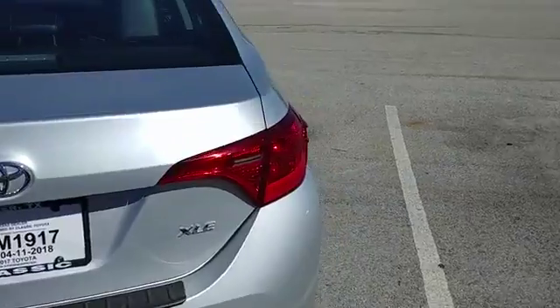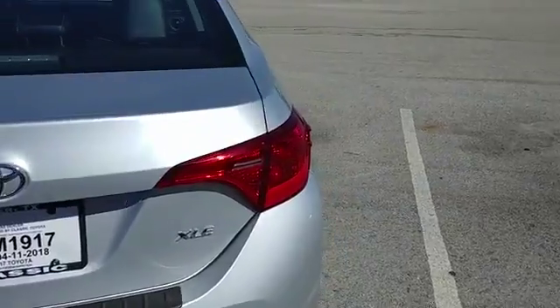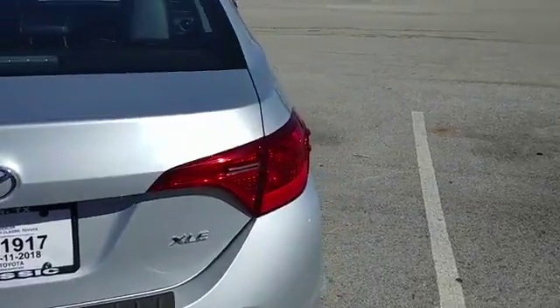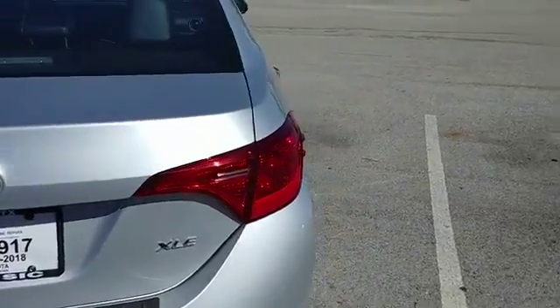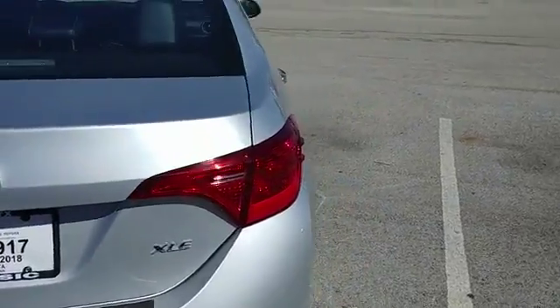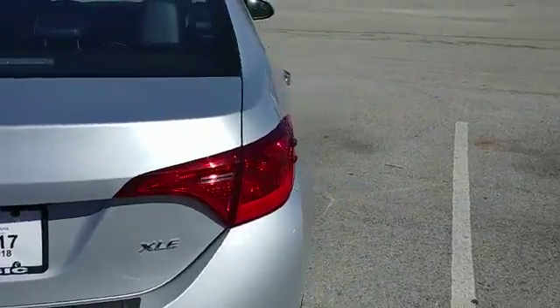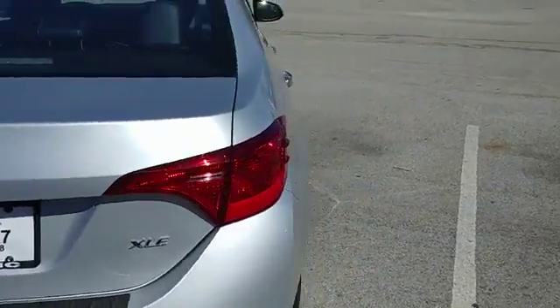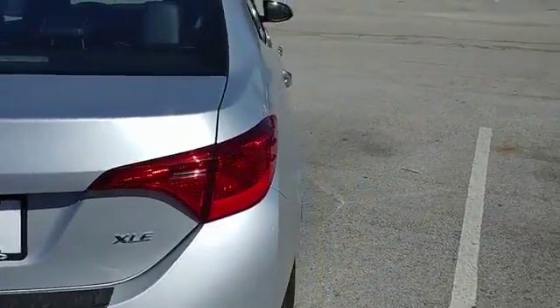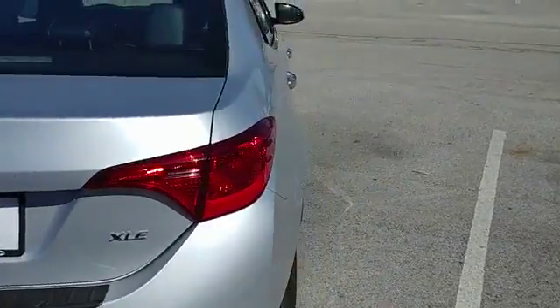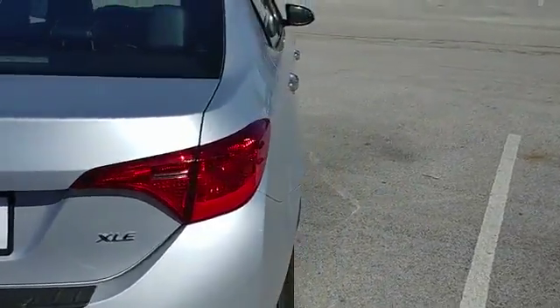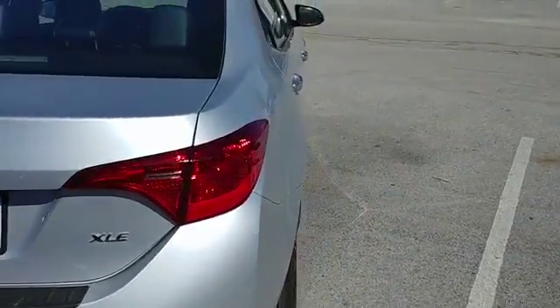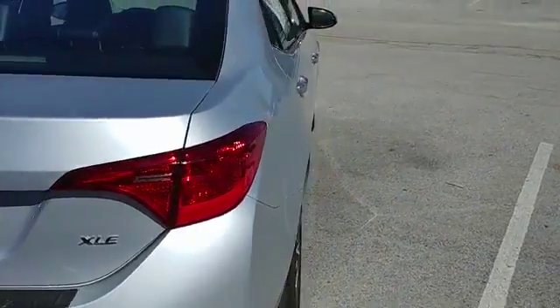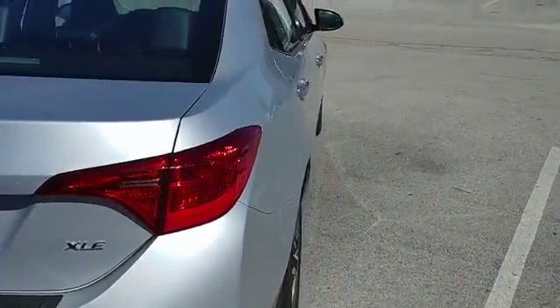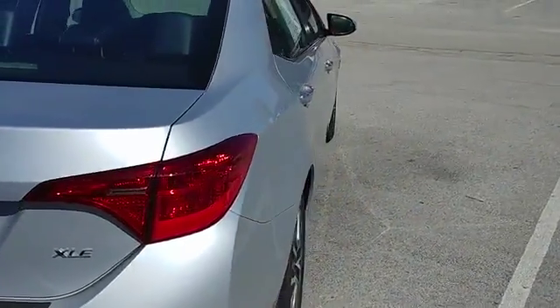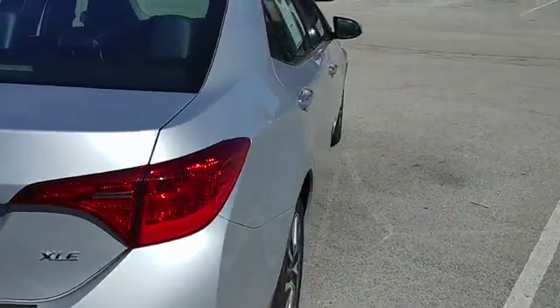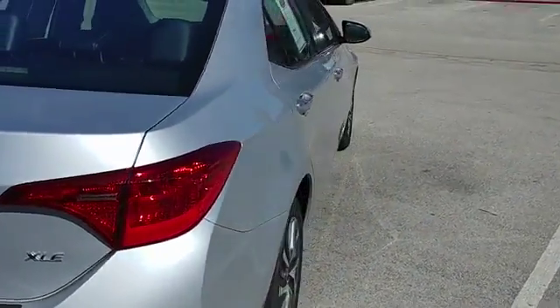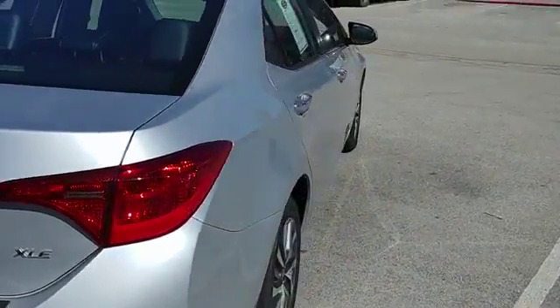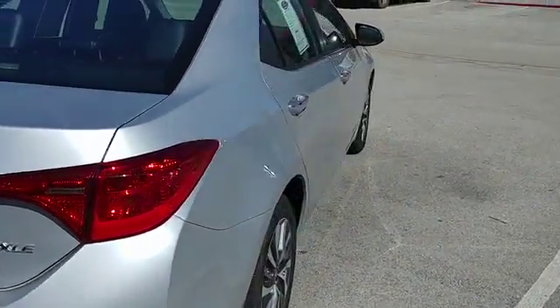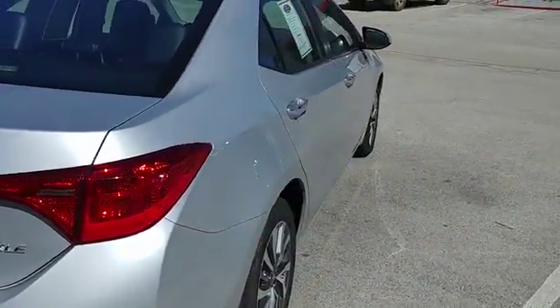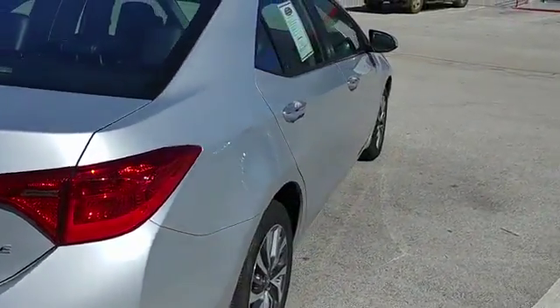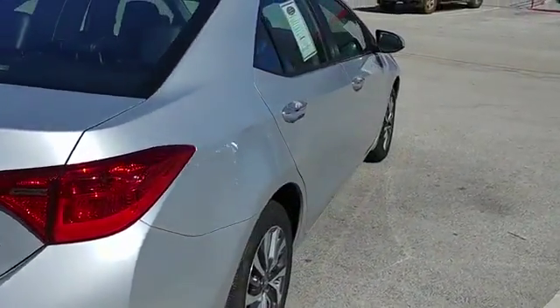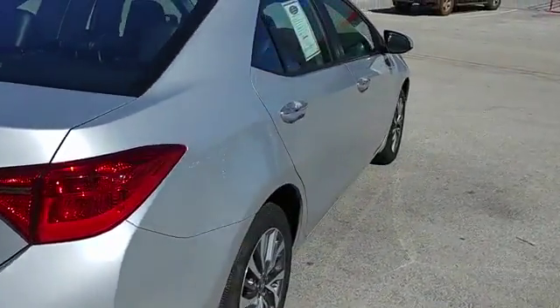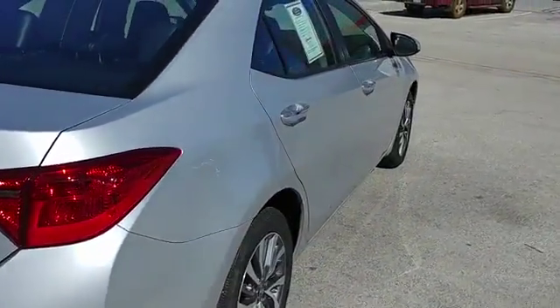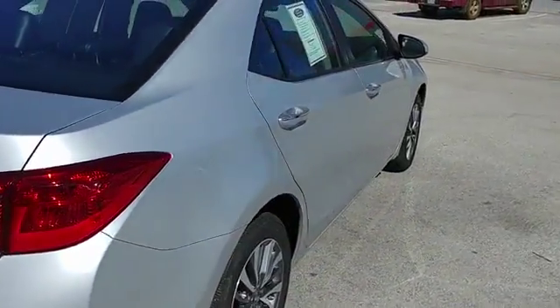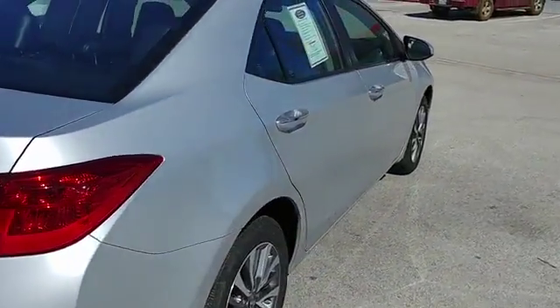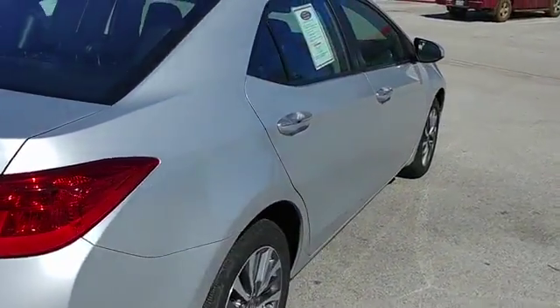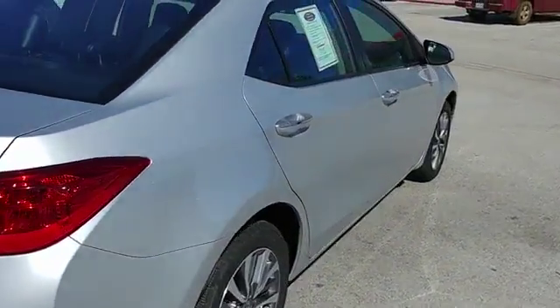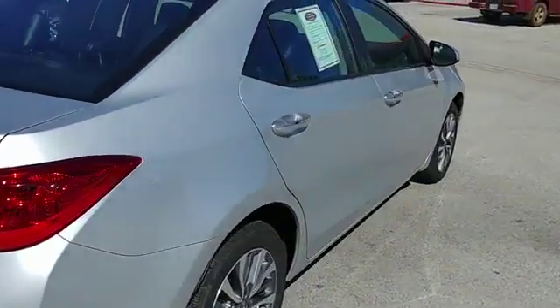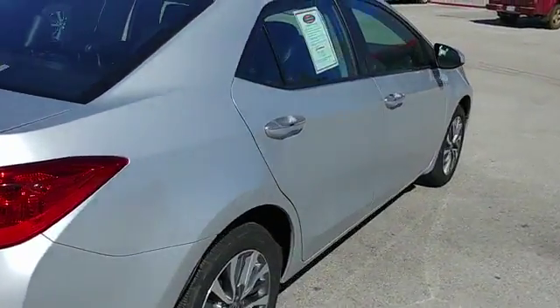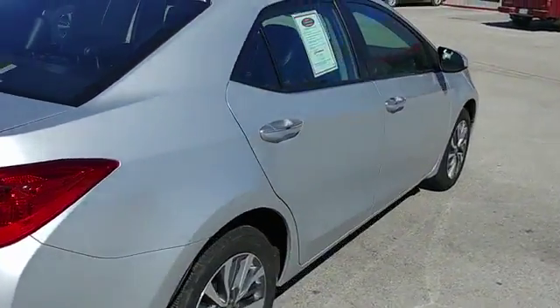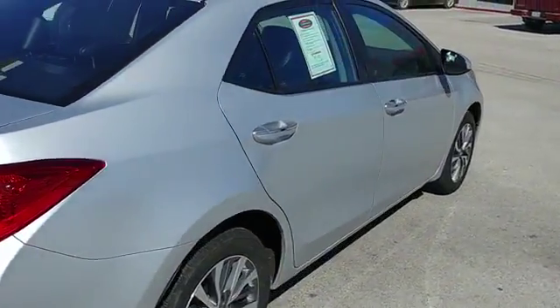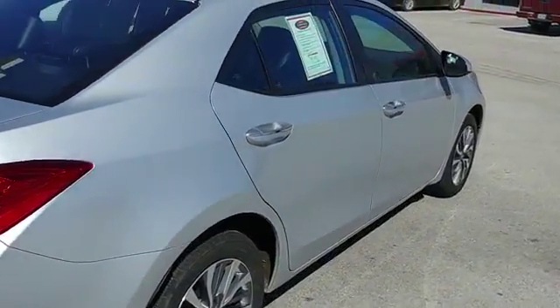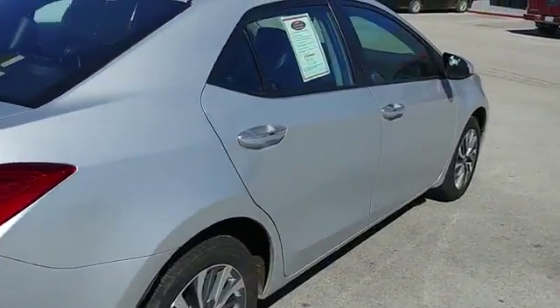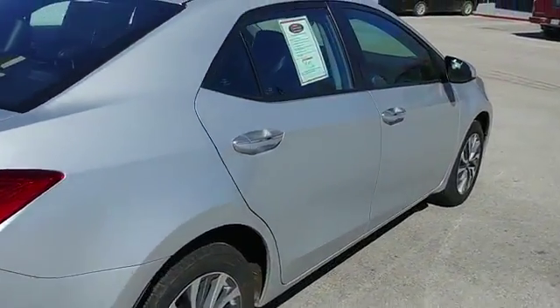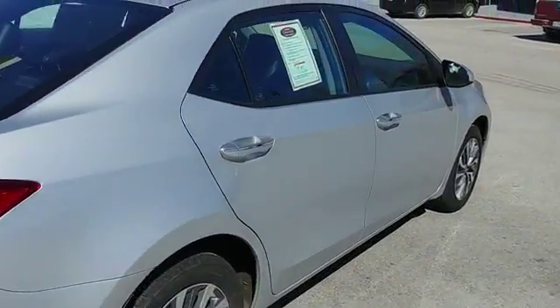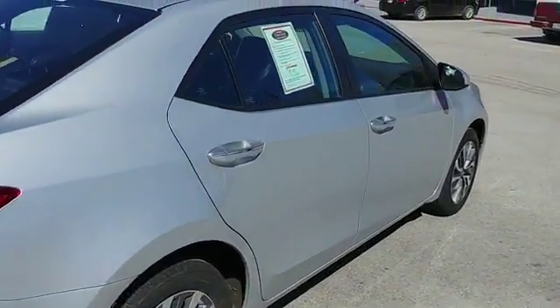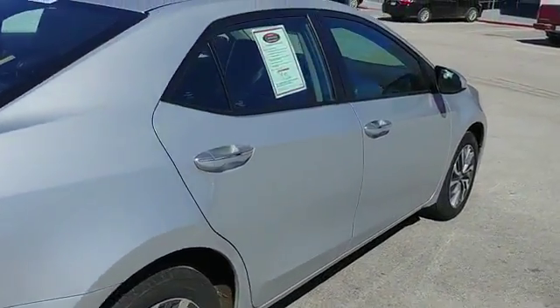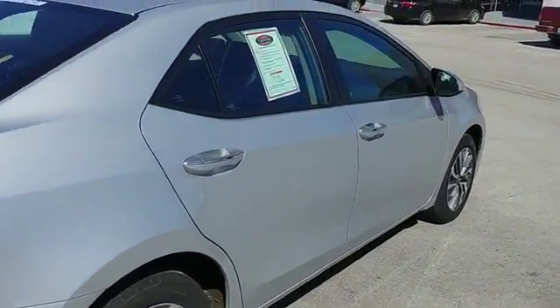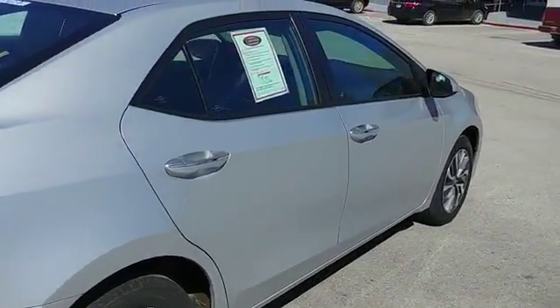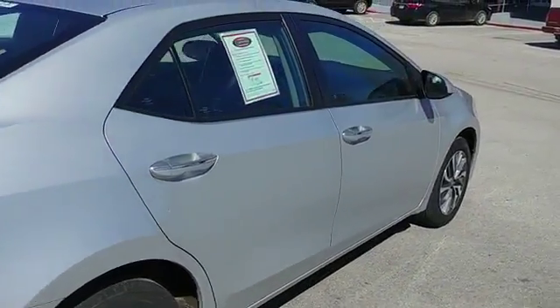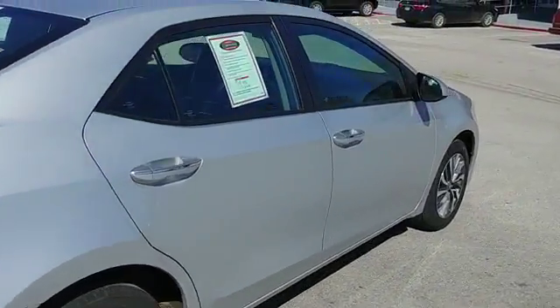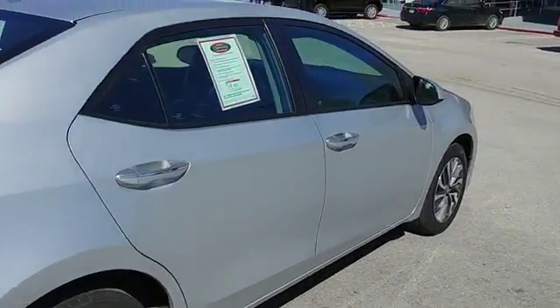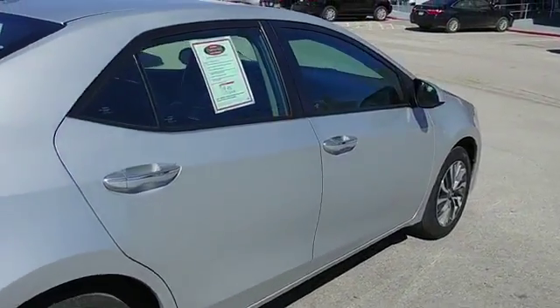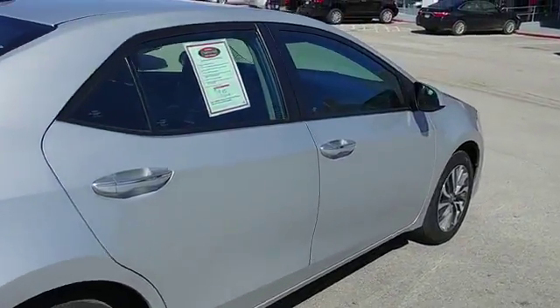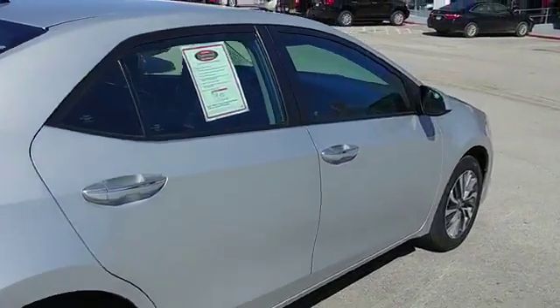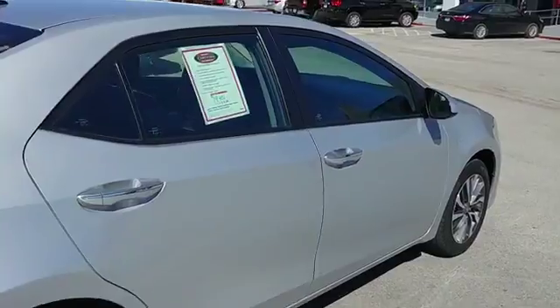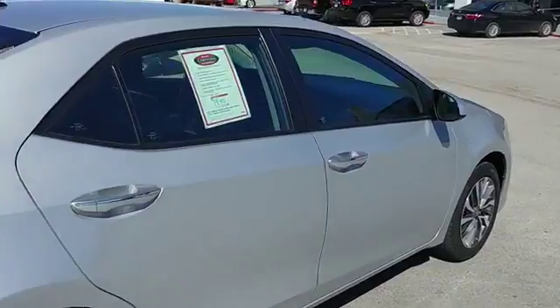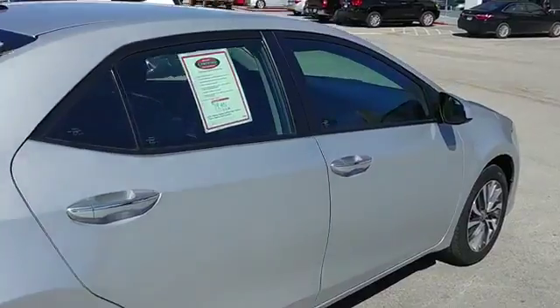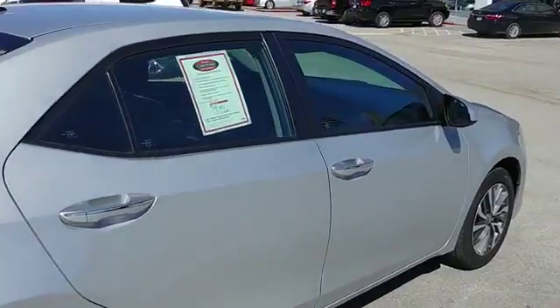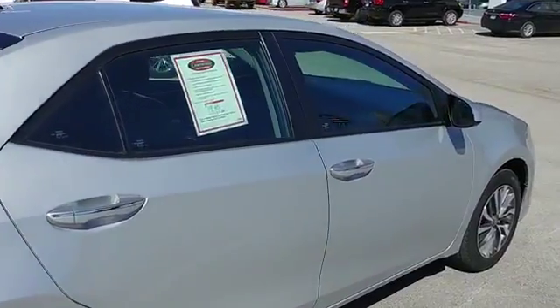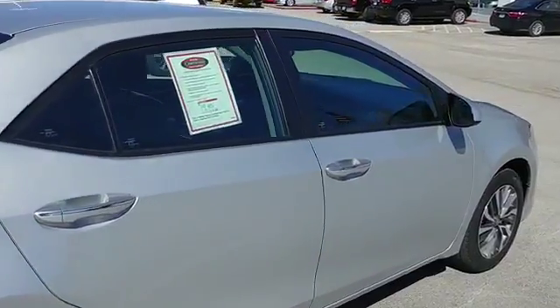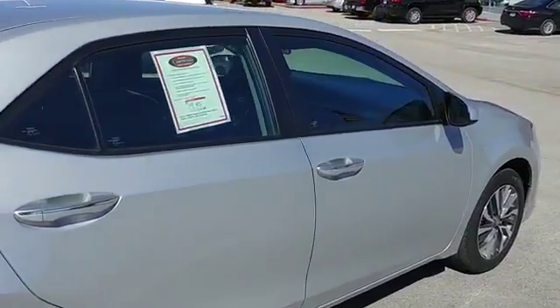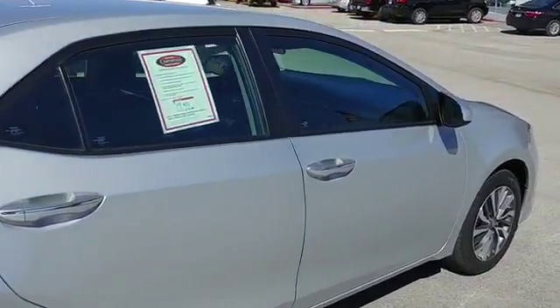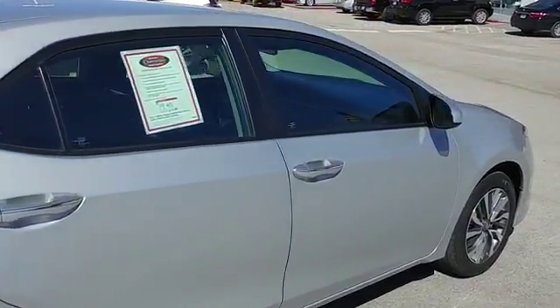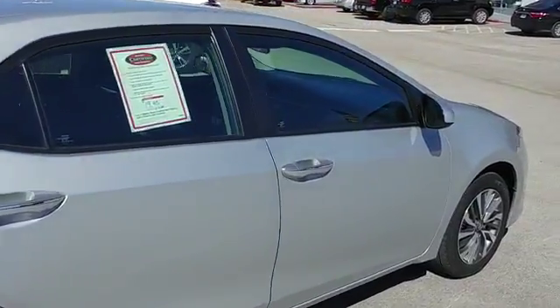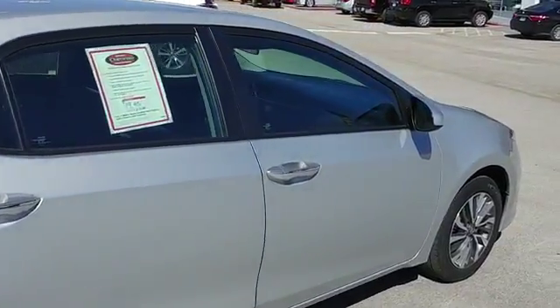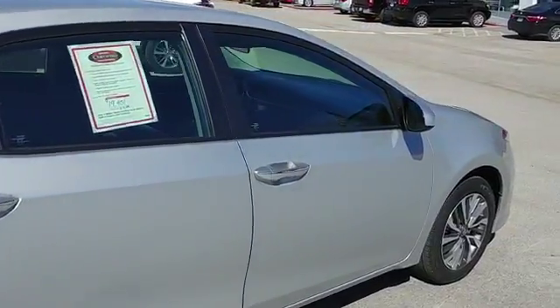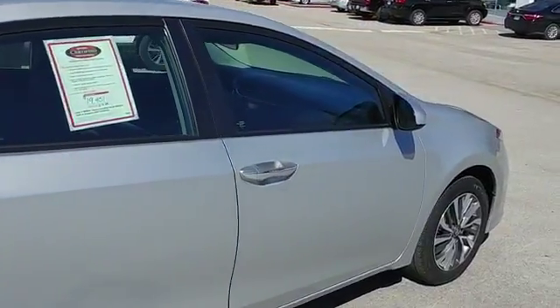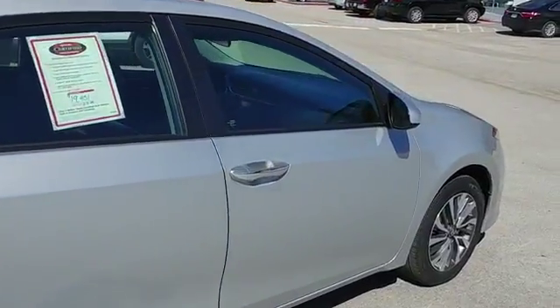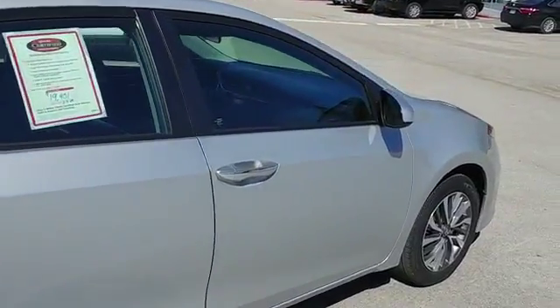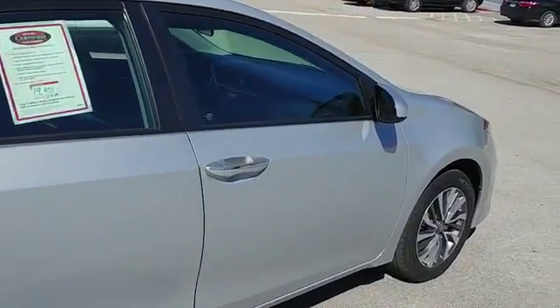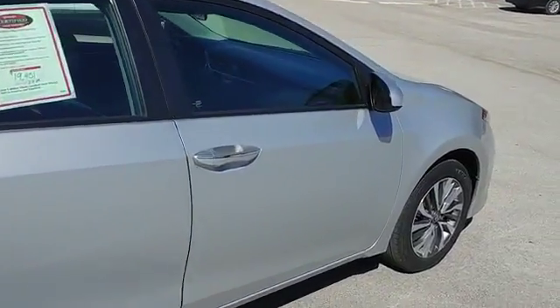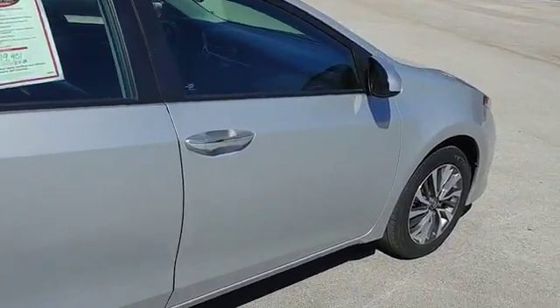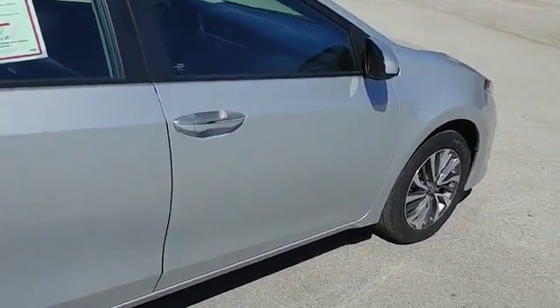To see this vehicle, stop by Classic Toyota today. We are located on the South Loop in Tyler, Texas. Thank you.